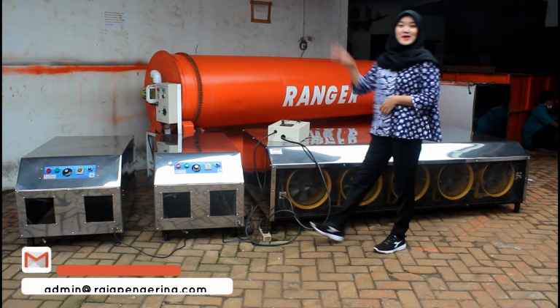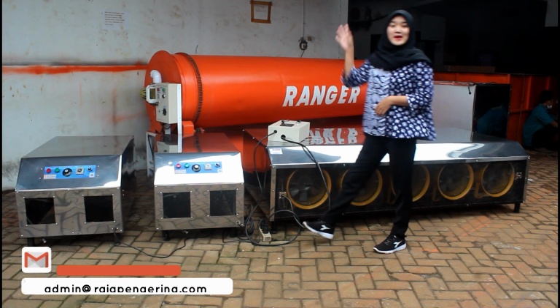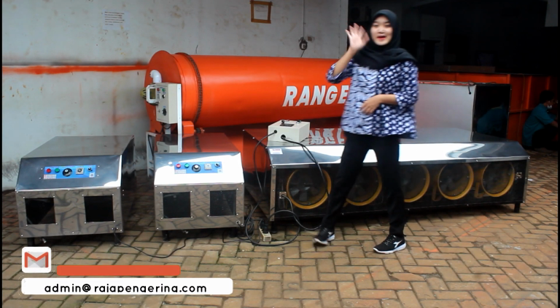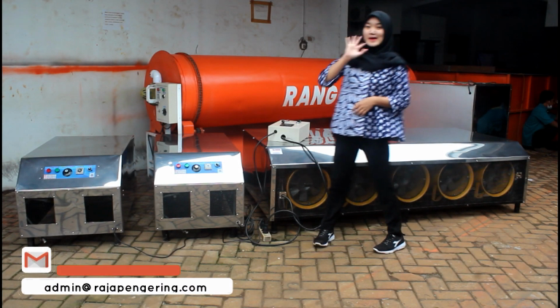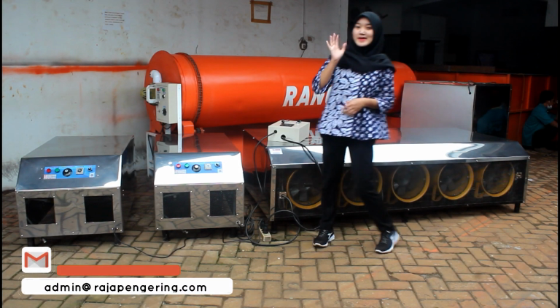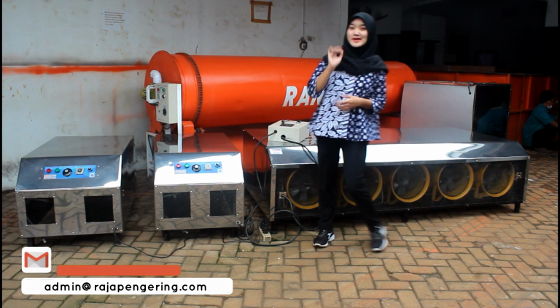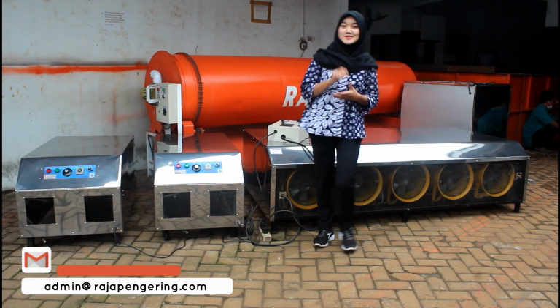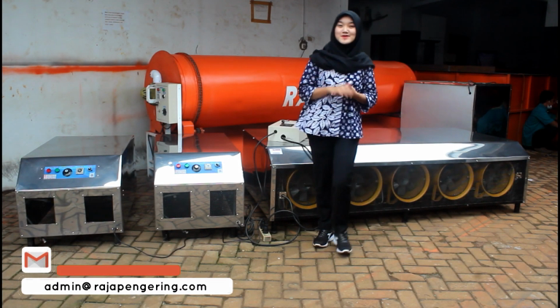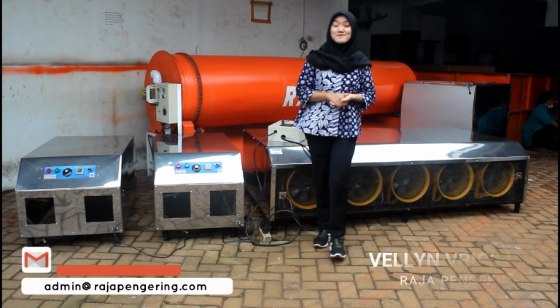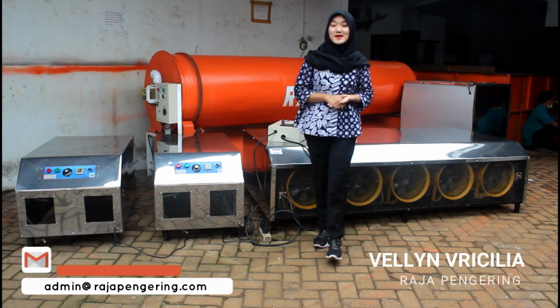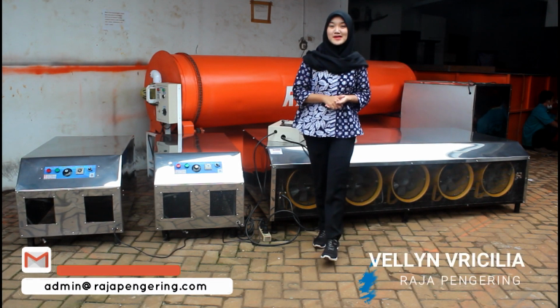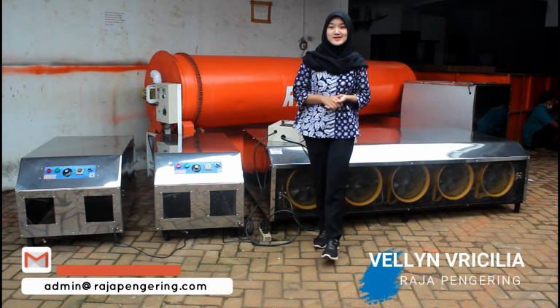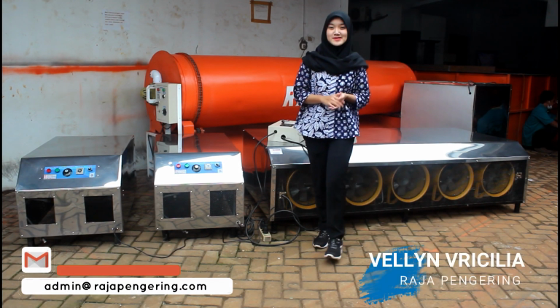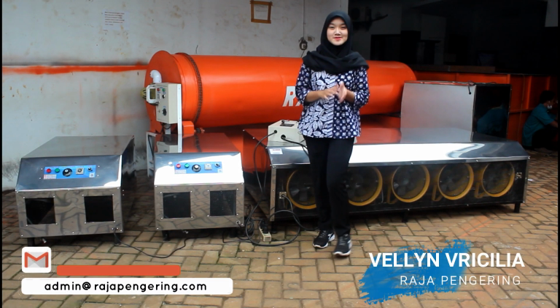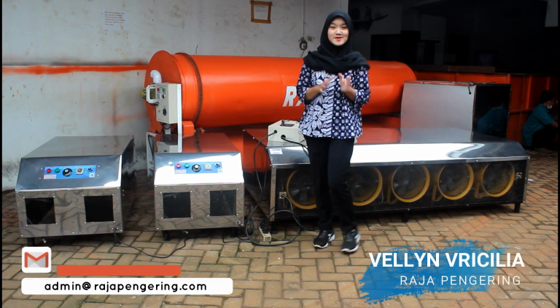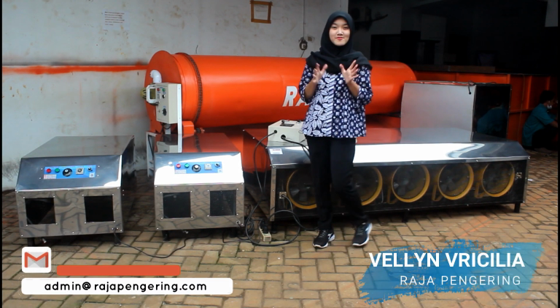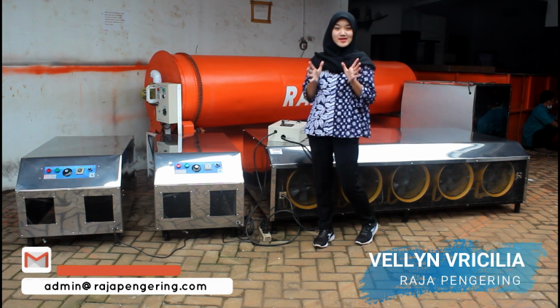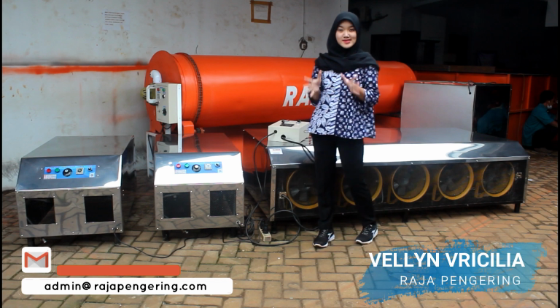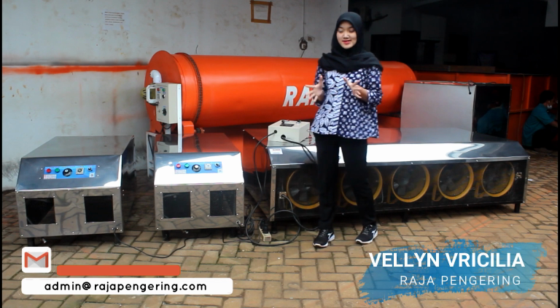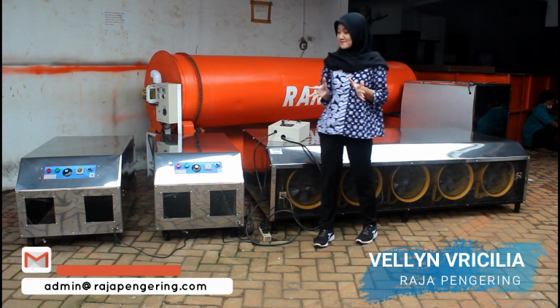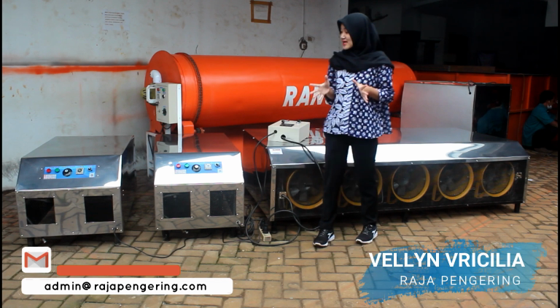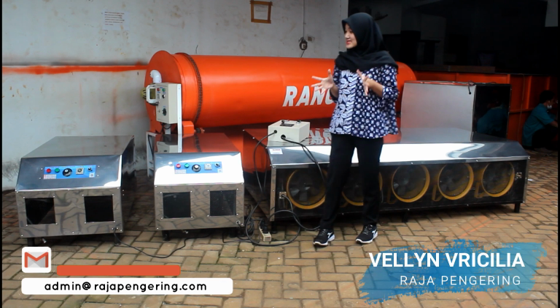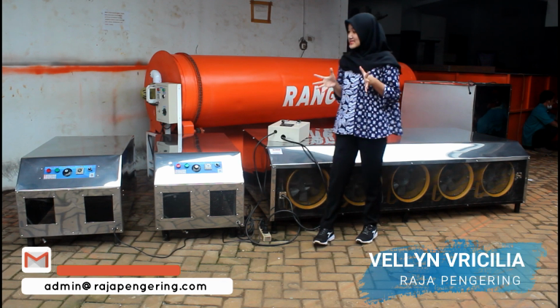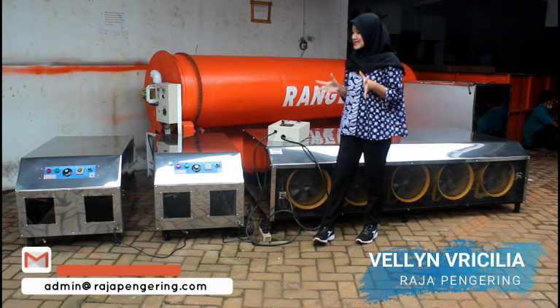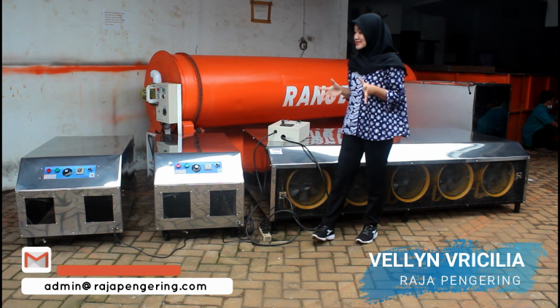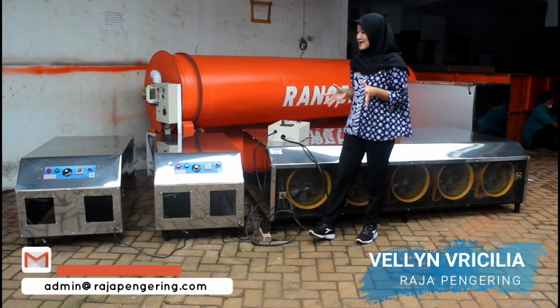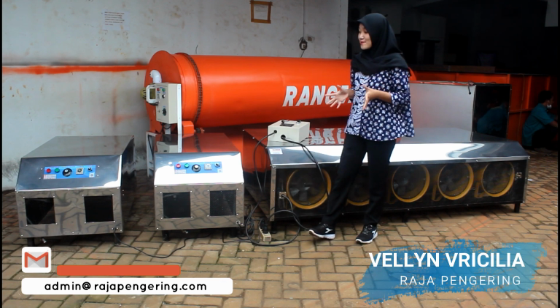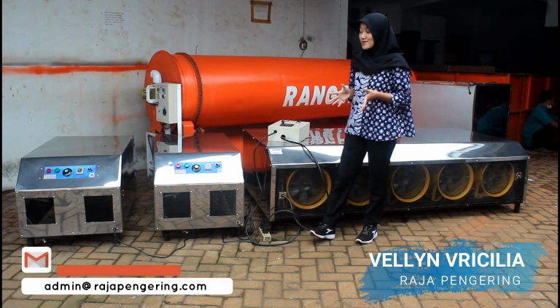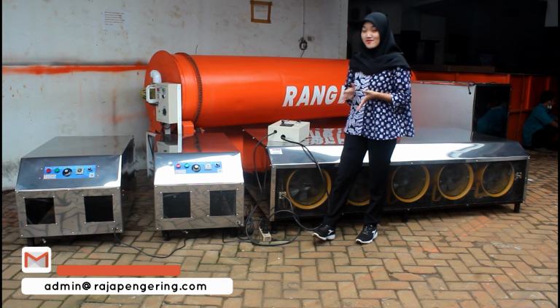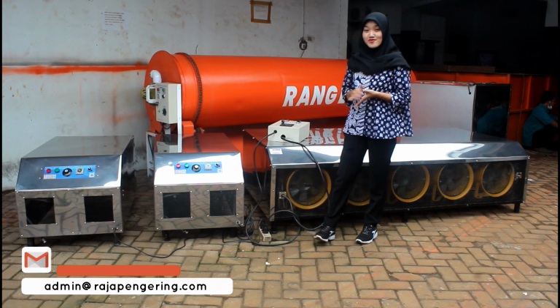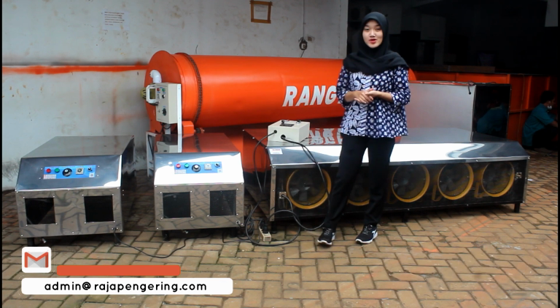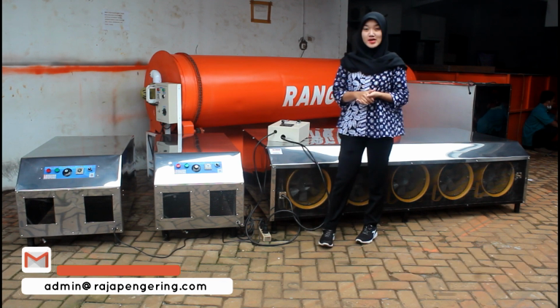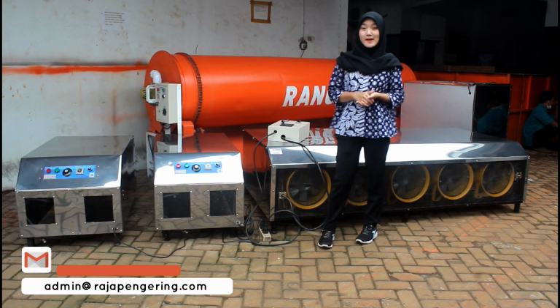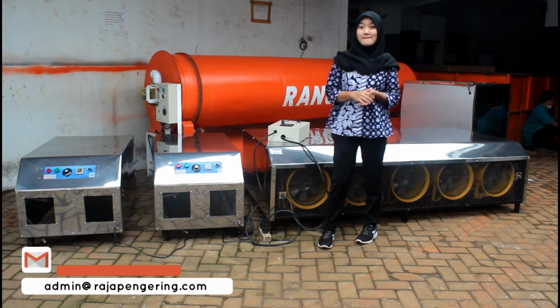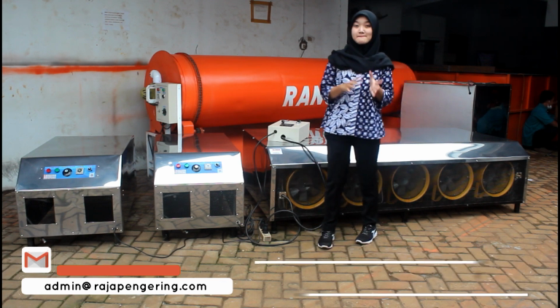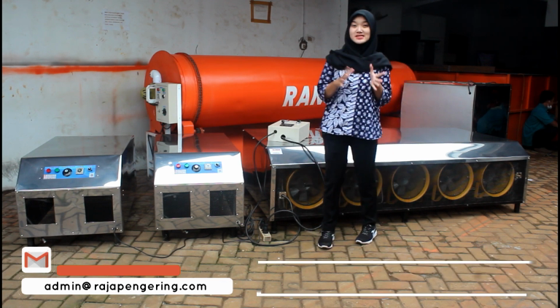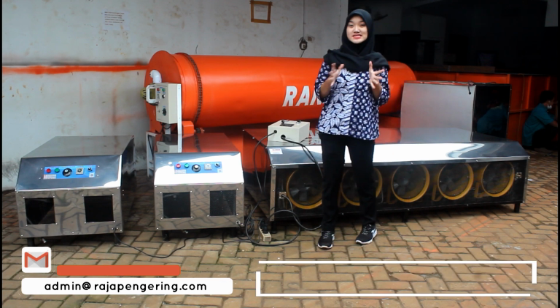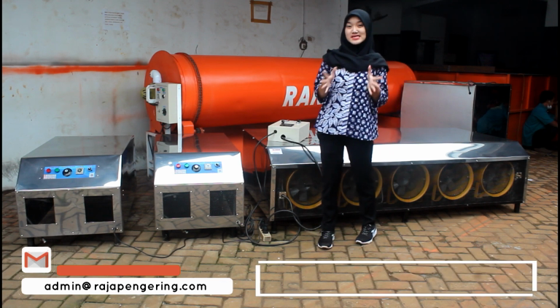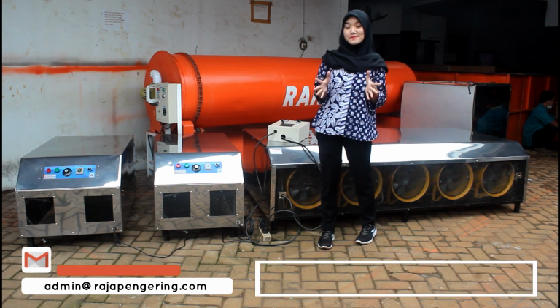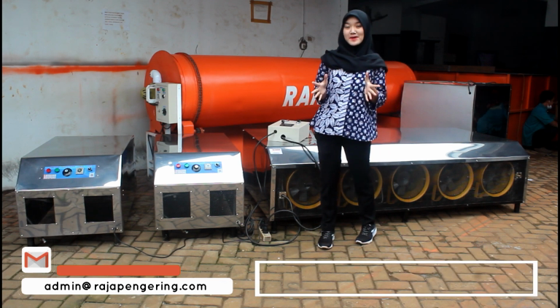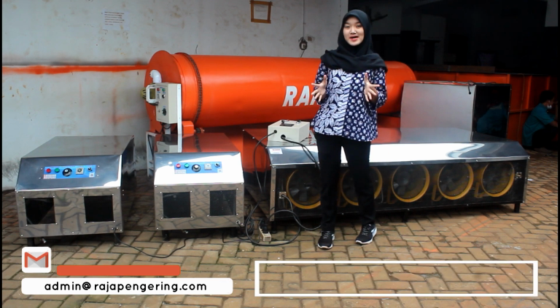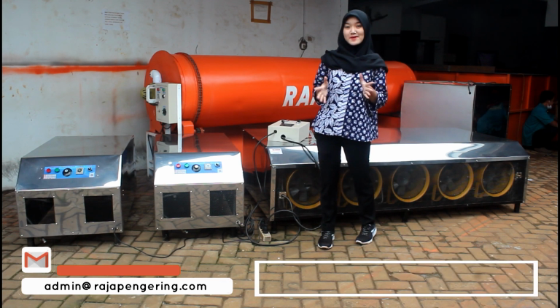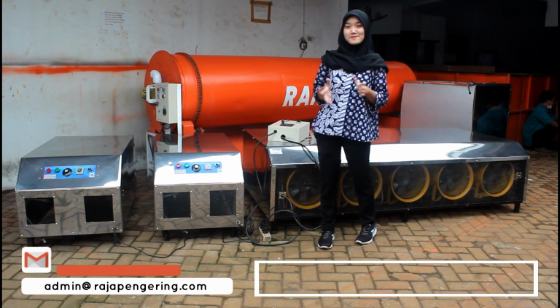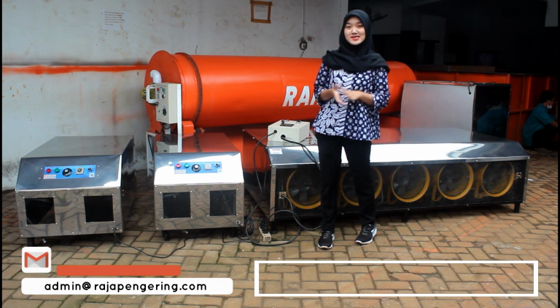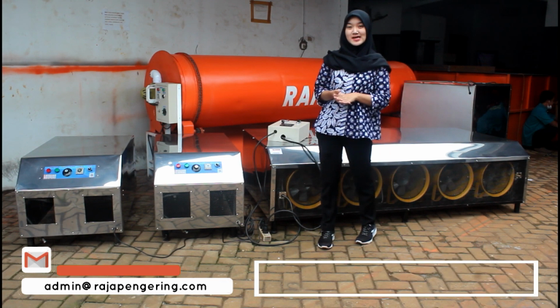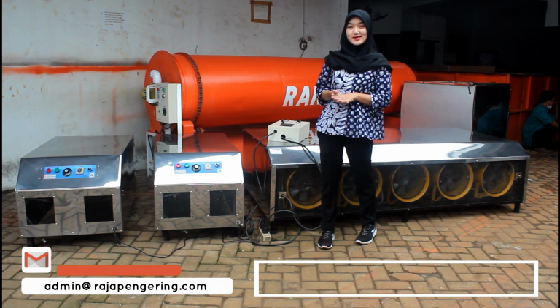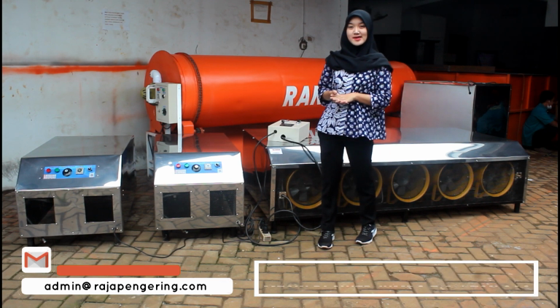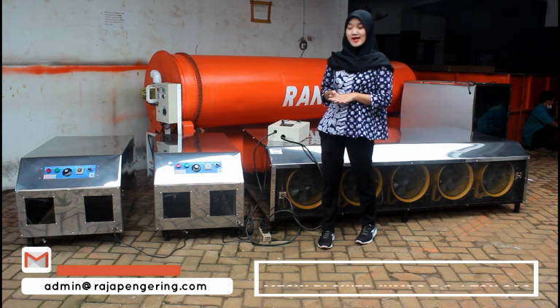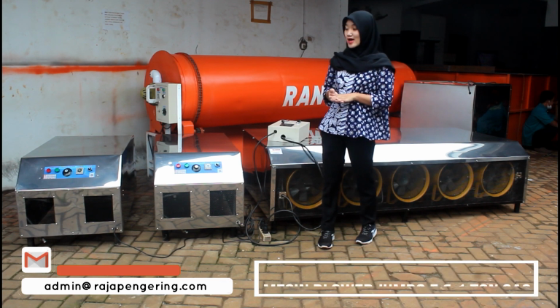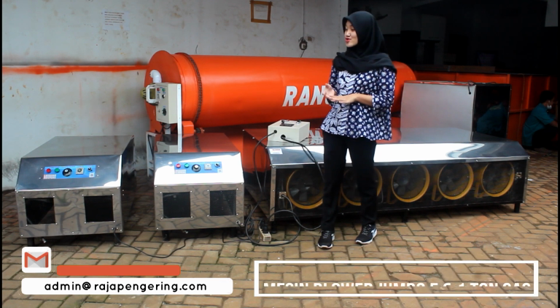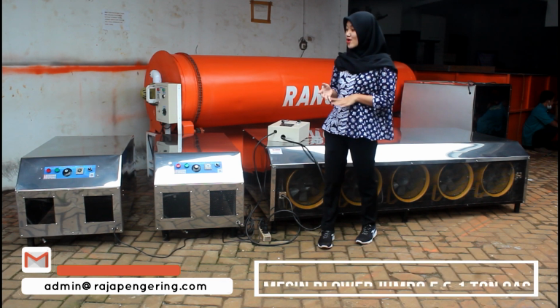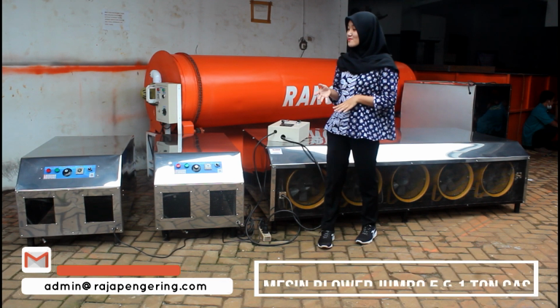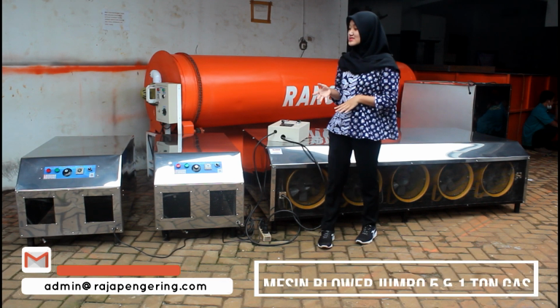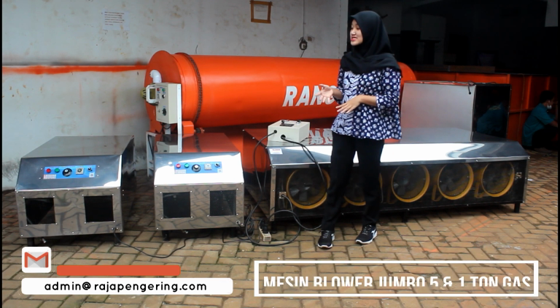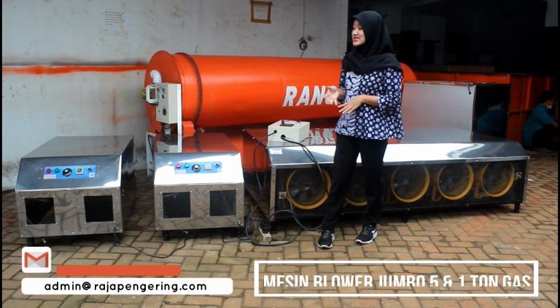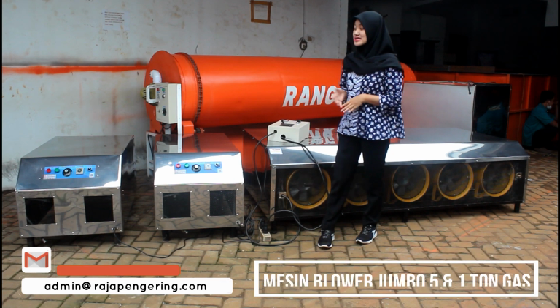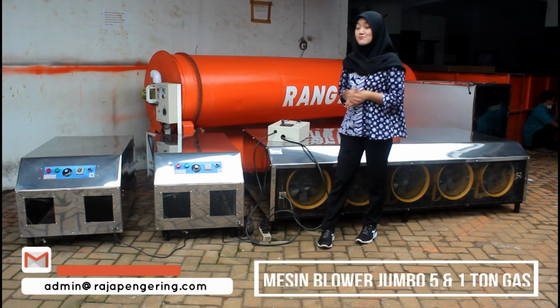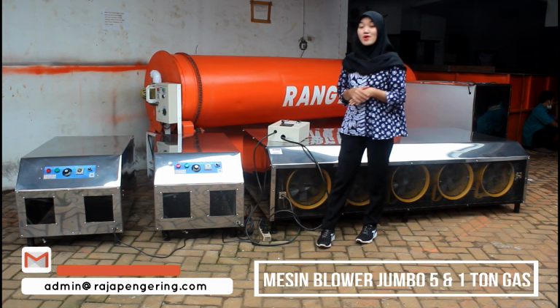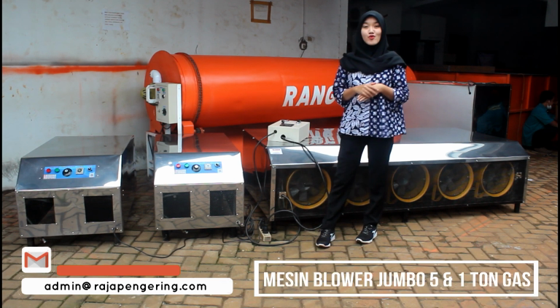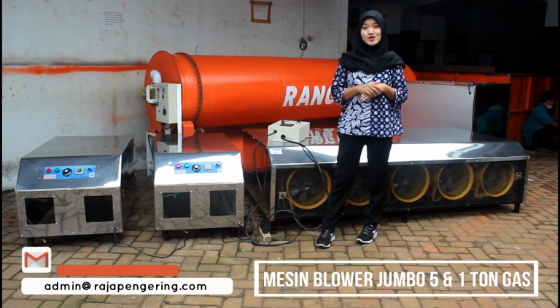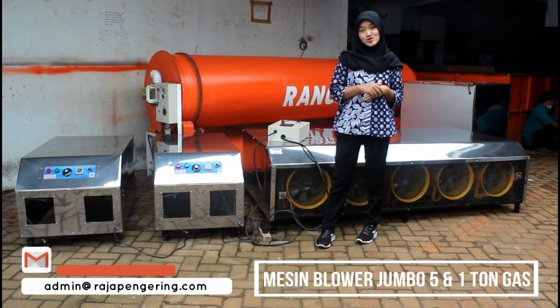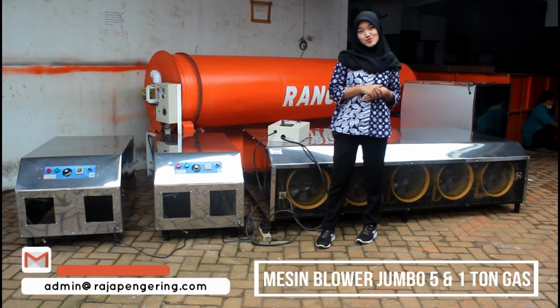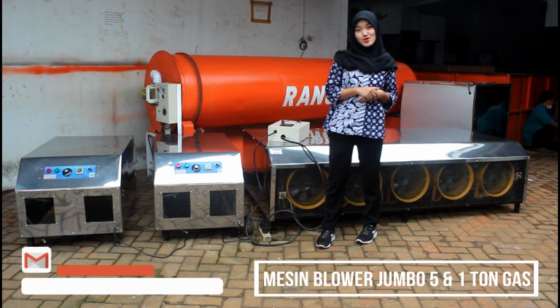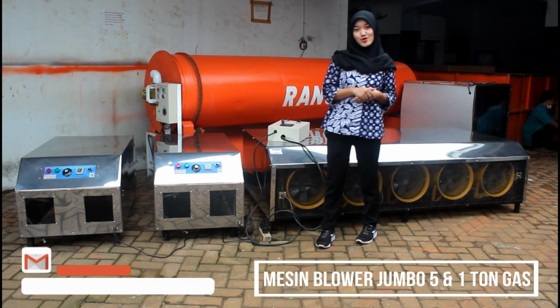Hi guys, kembali lagi dengan saya, Felin. Di sini saya mereview mesin pengering pertanian atau mesin blower jumbo.